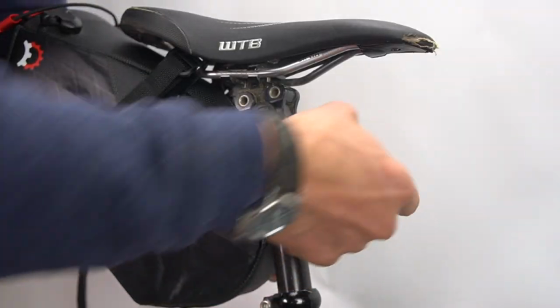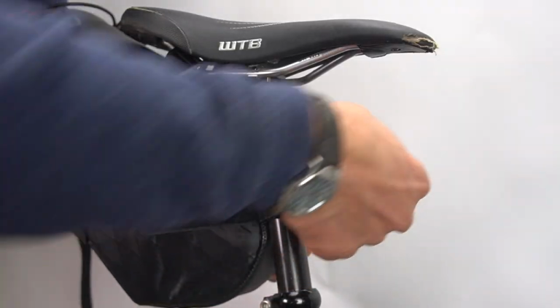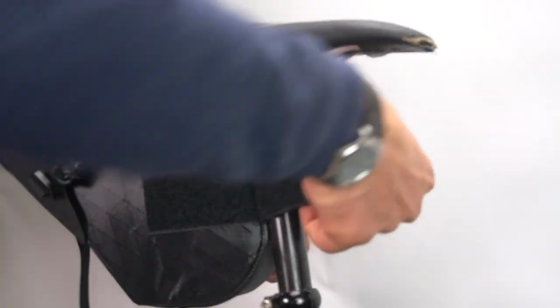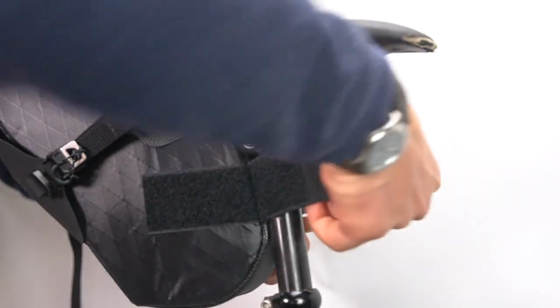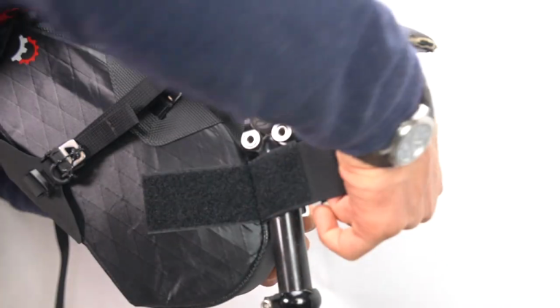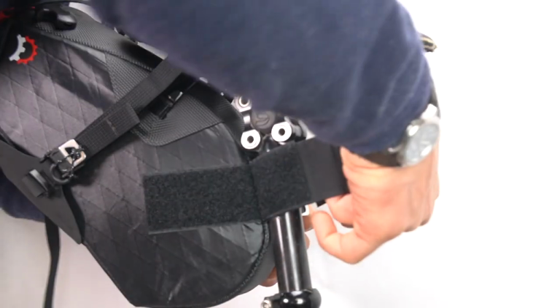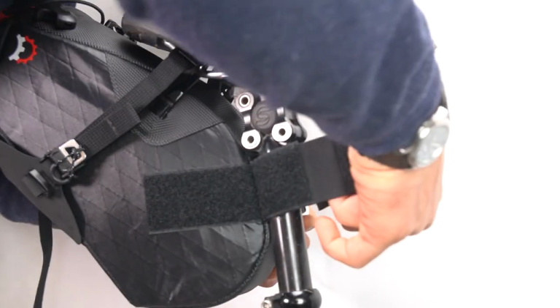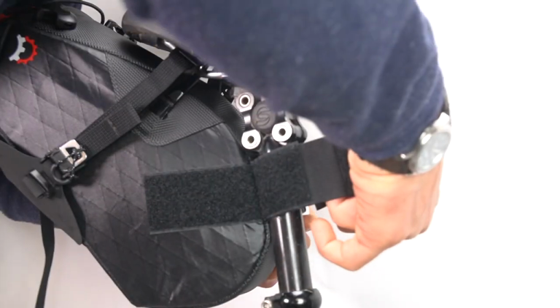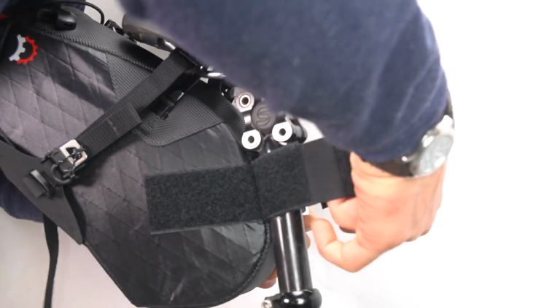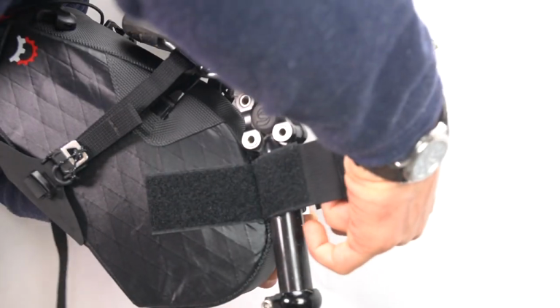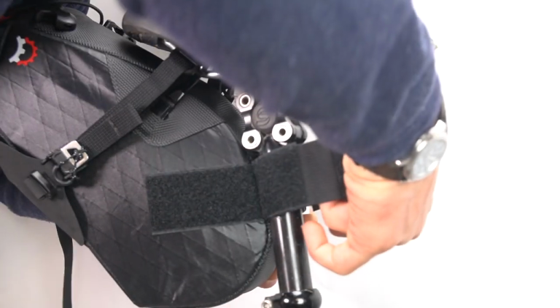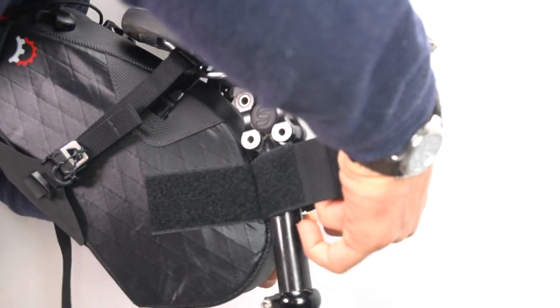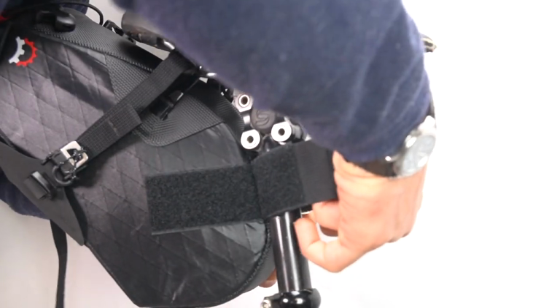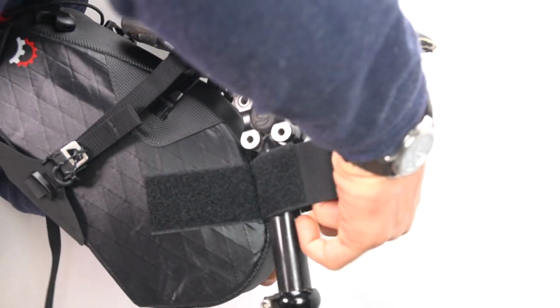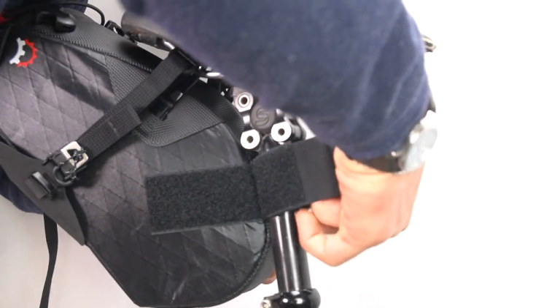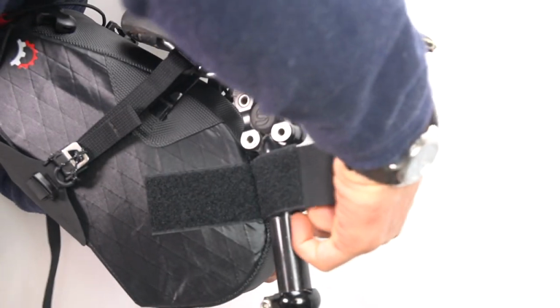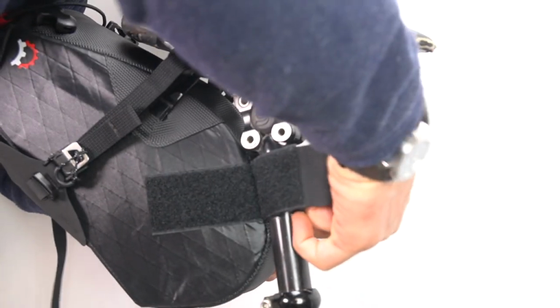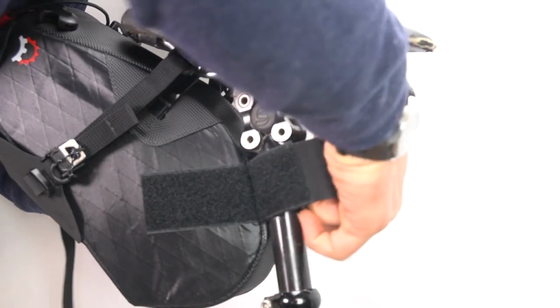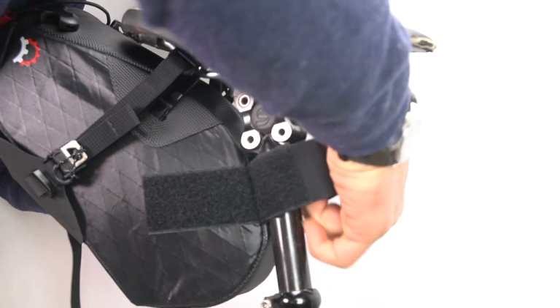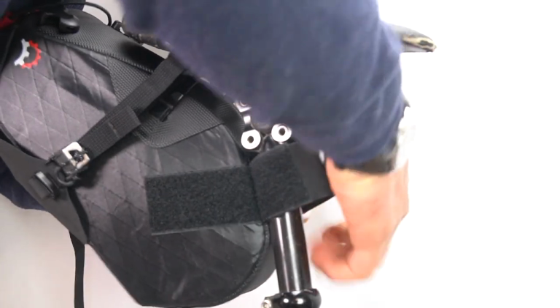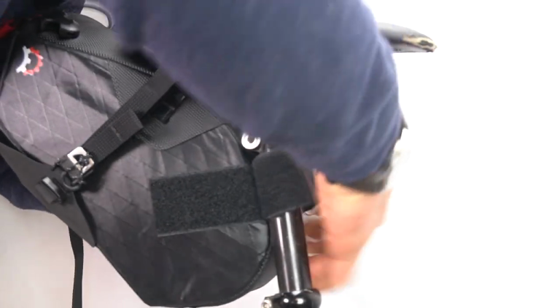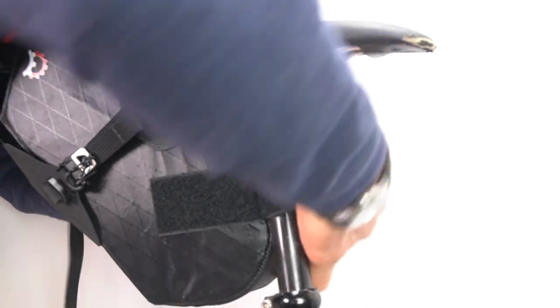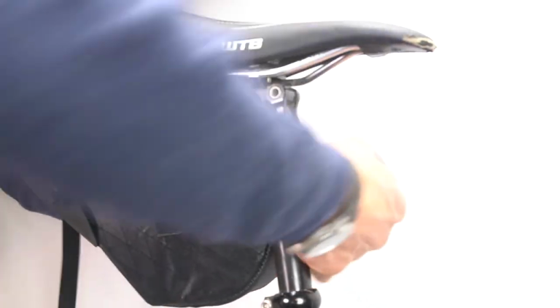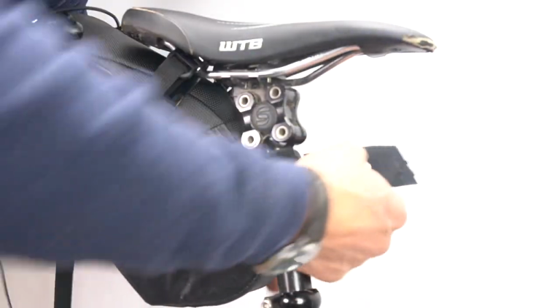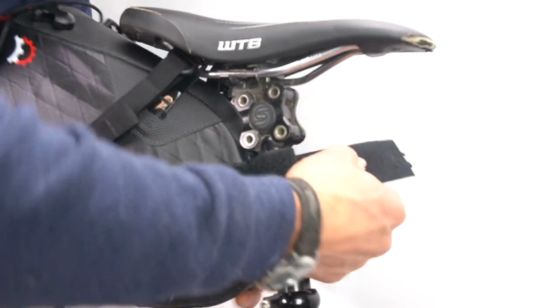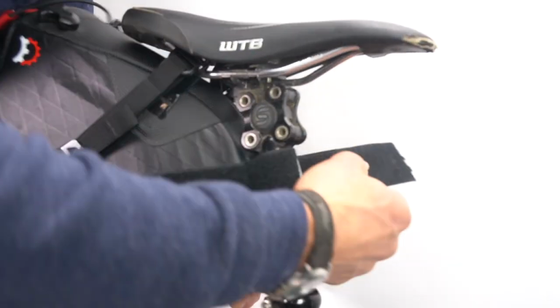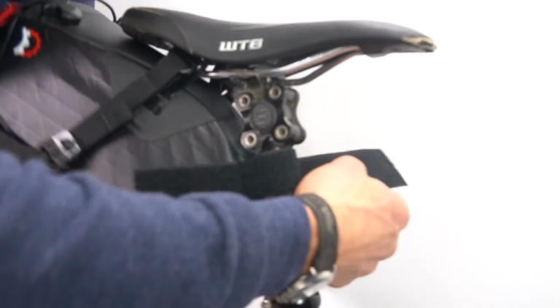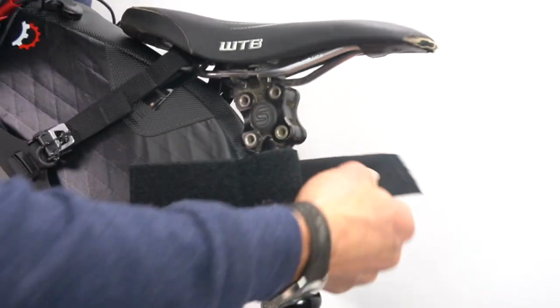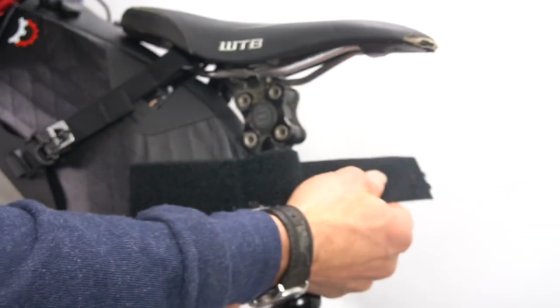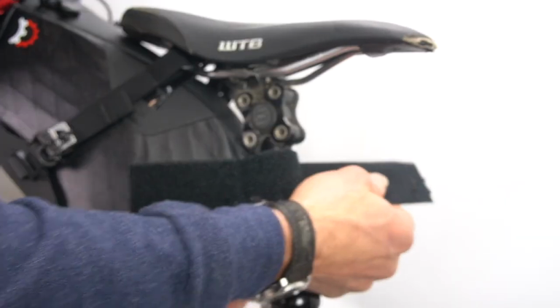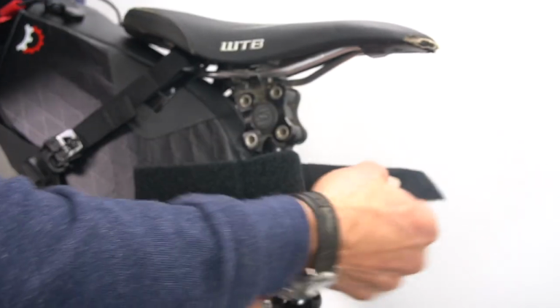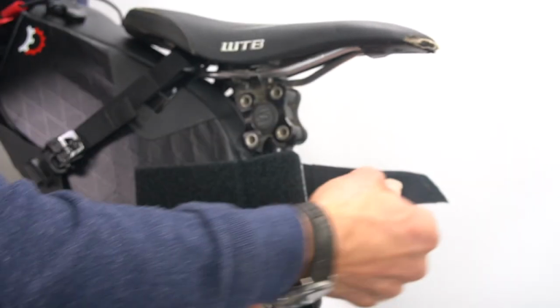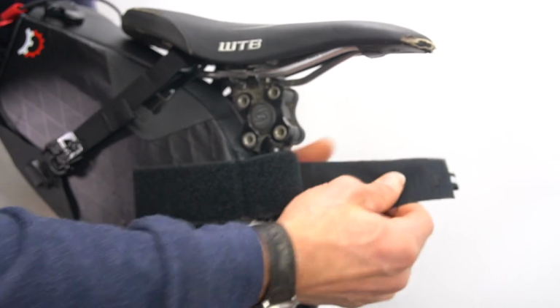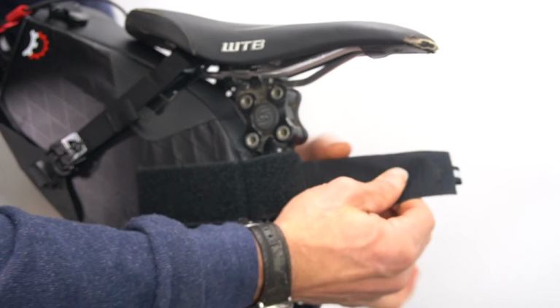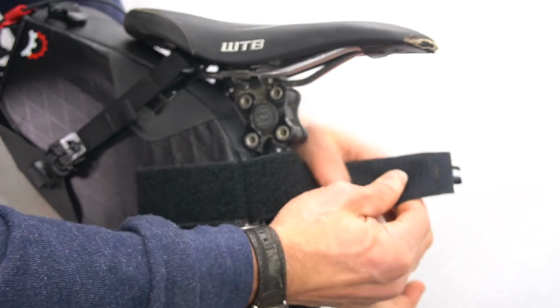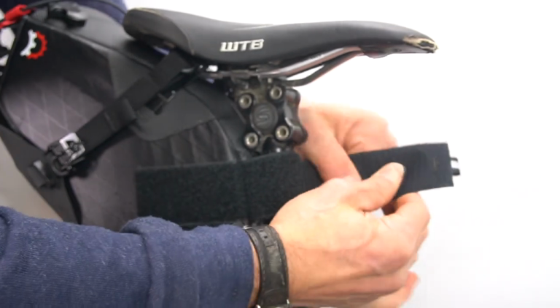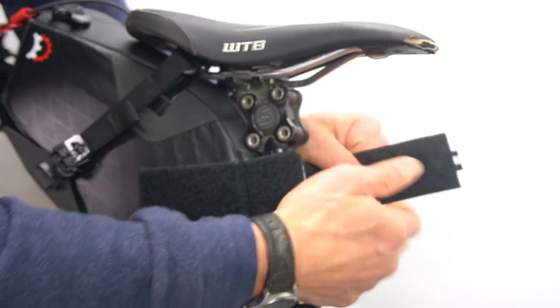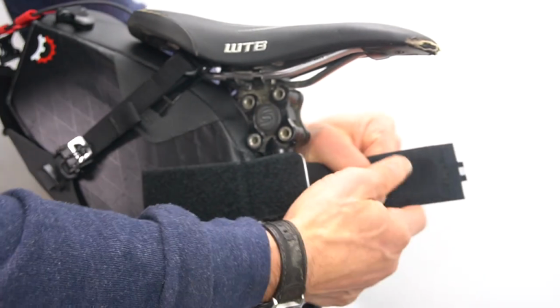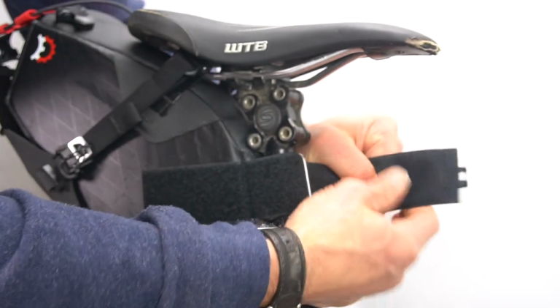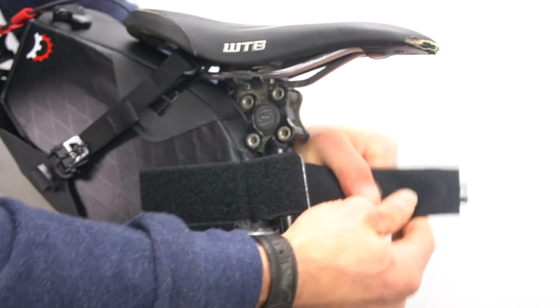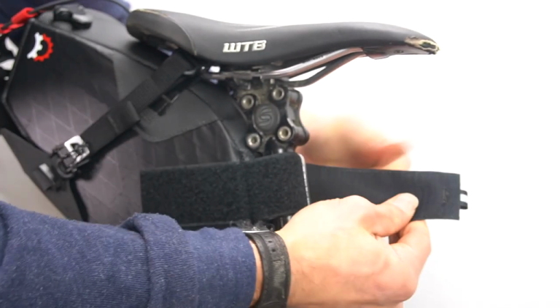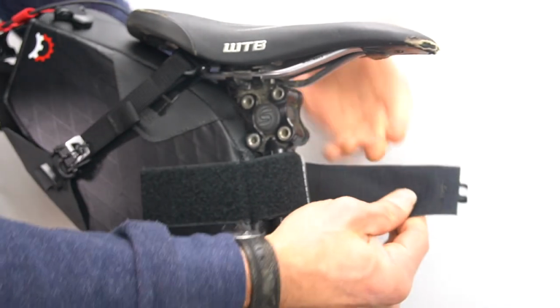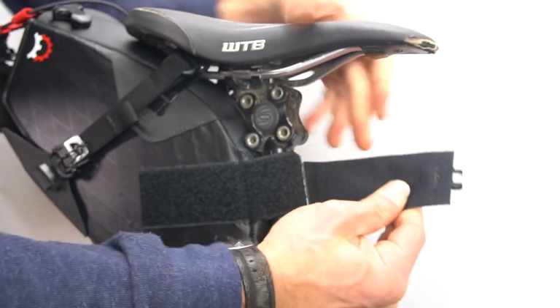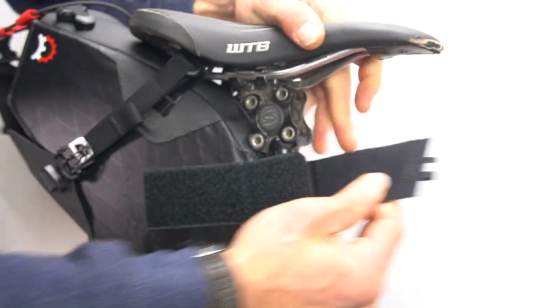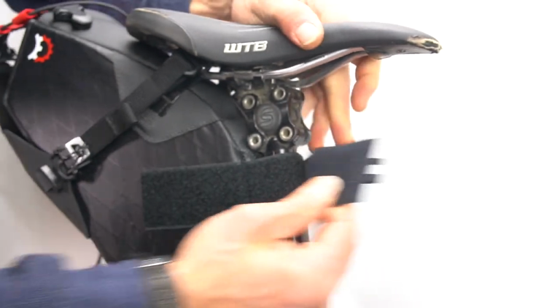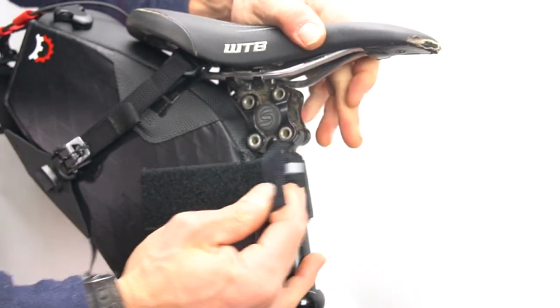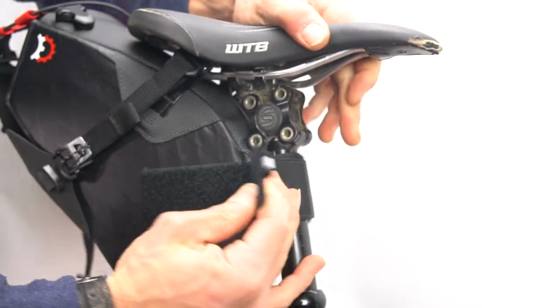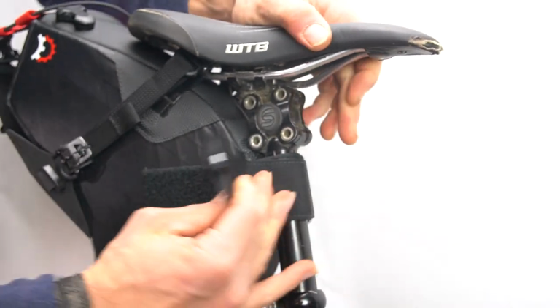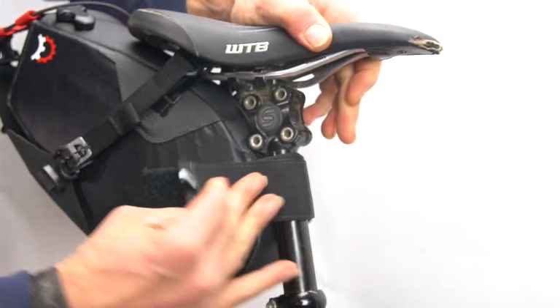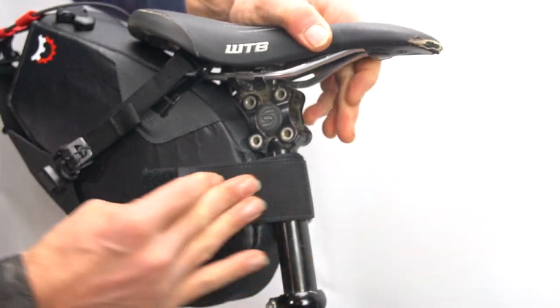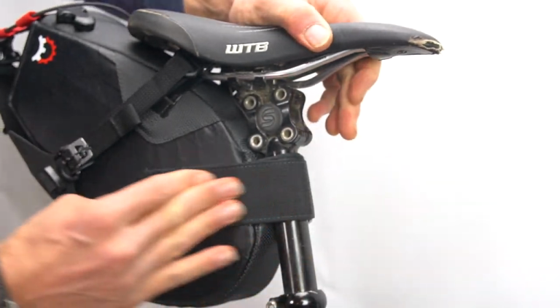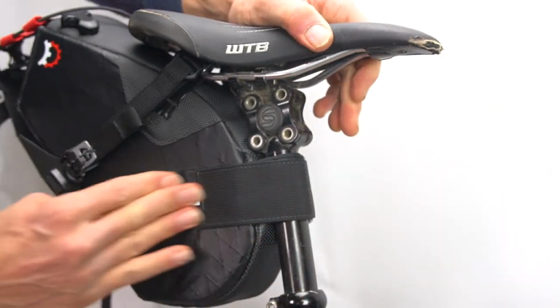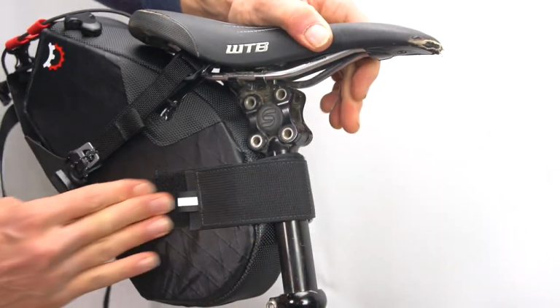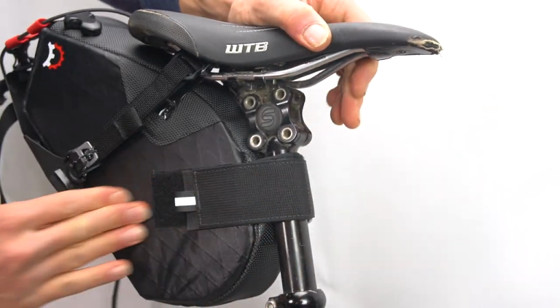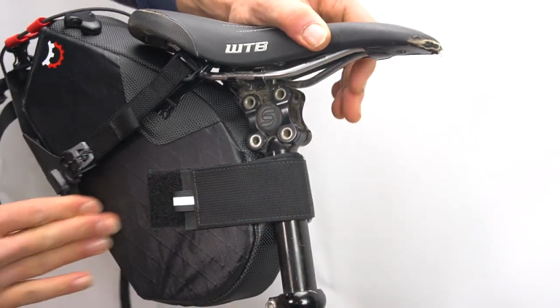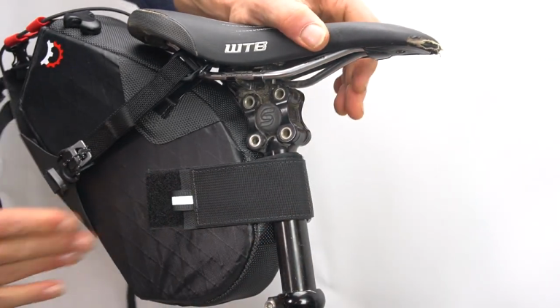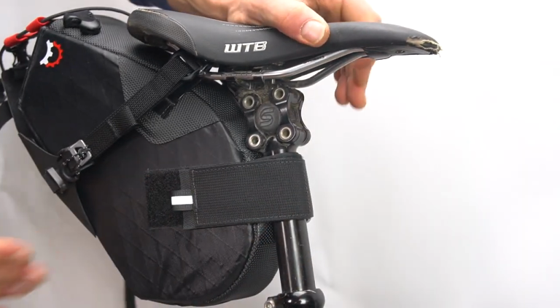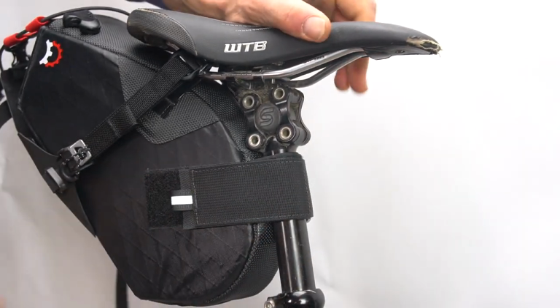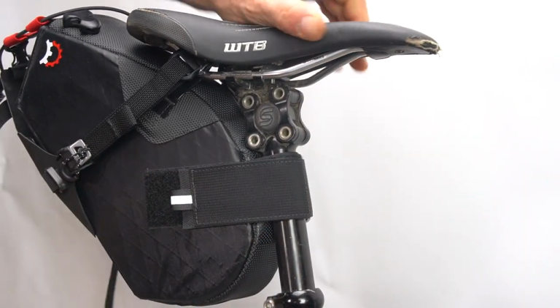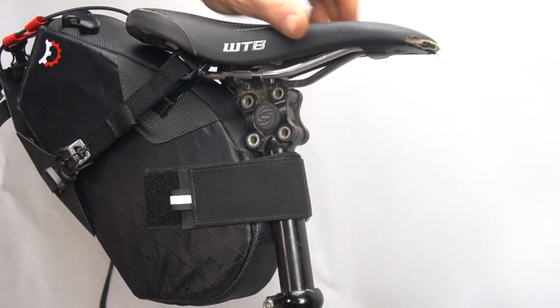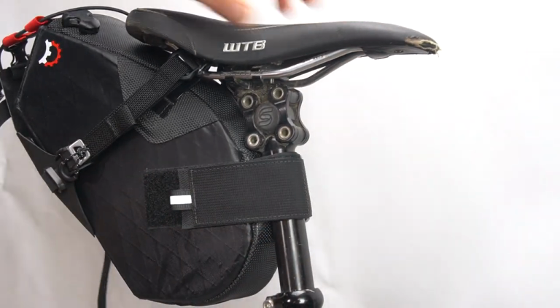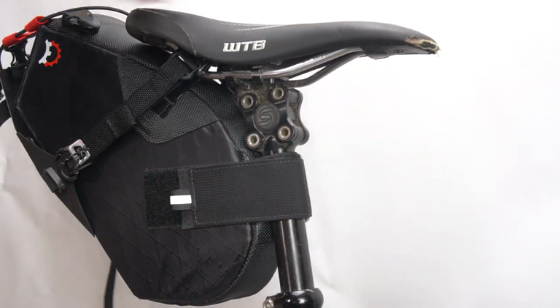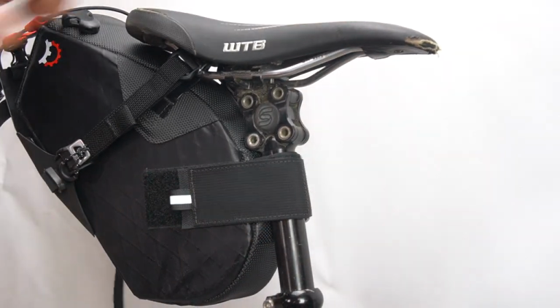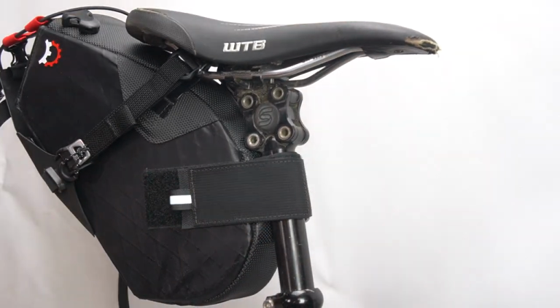Pass the seat post strap through the aluminum loop and then back on itself to close. Now the holster is mounted on your bike and you're ready to start packing.